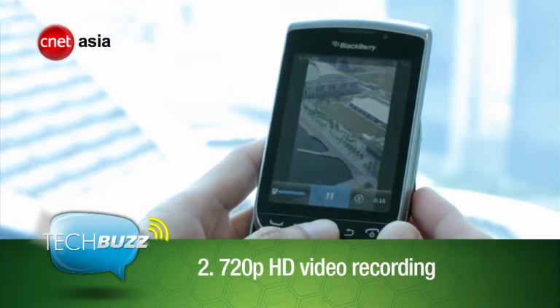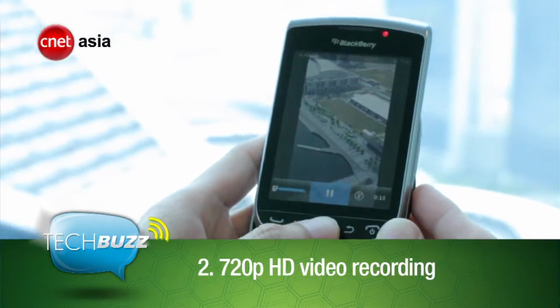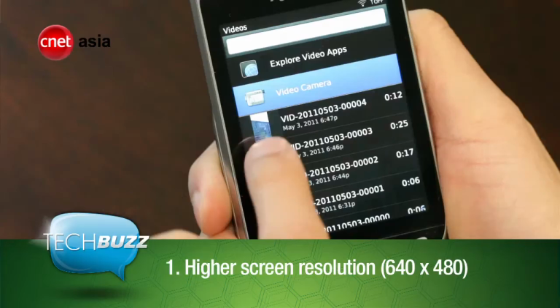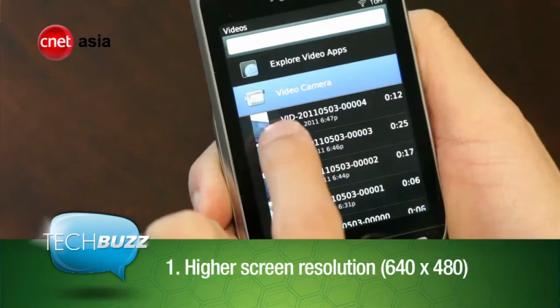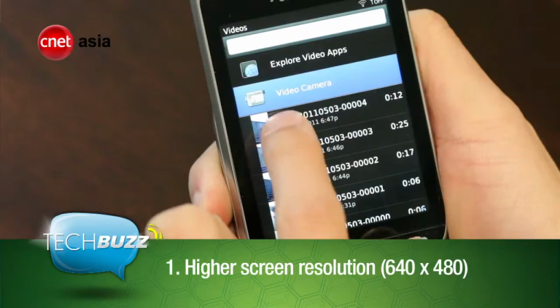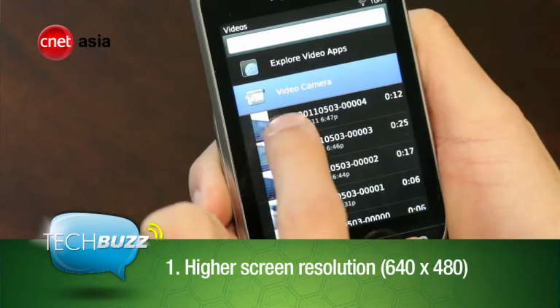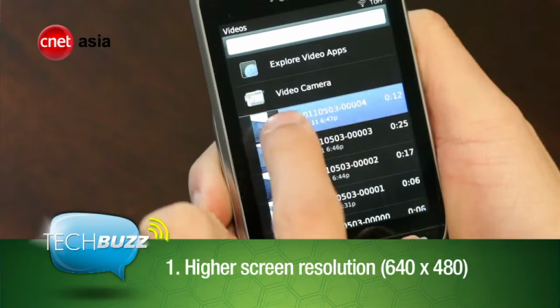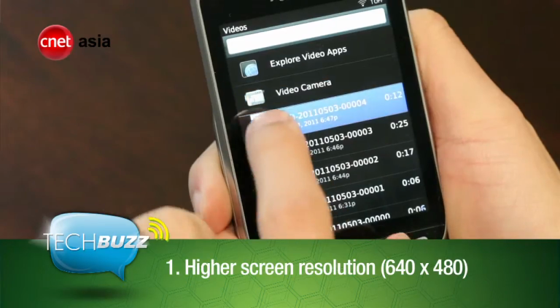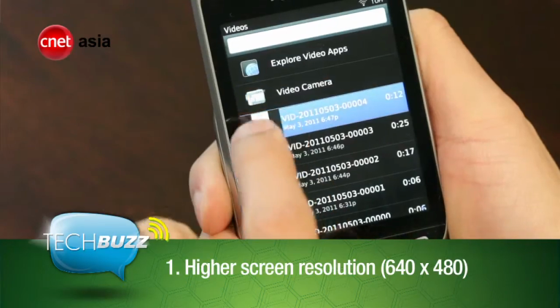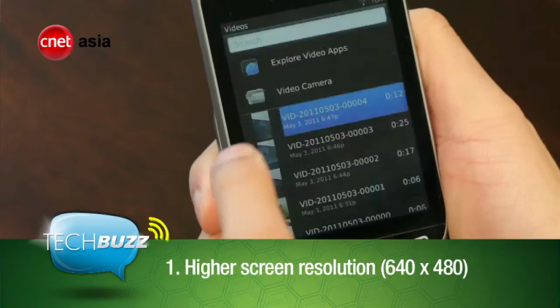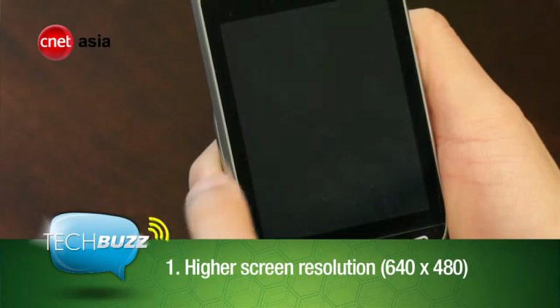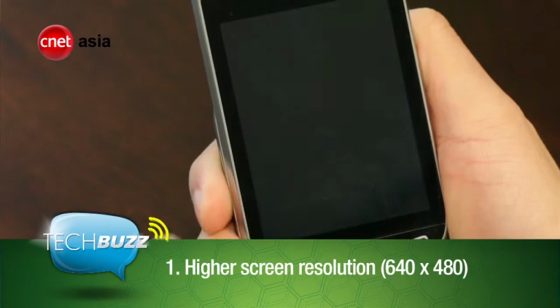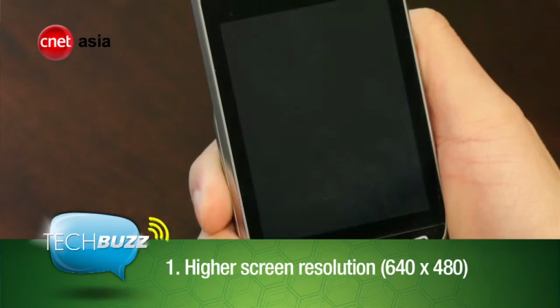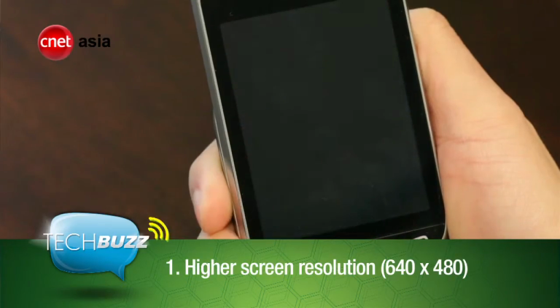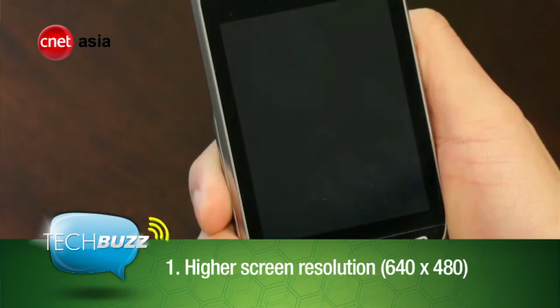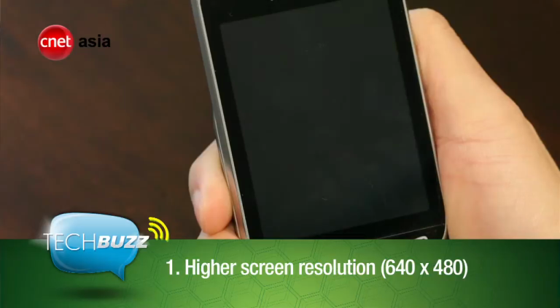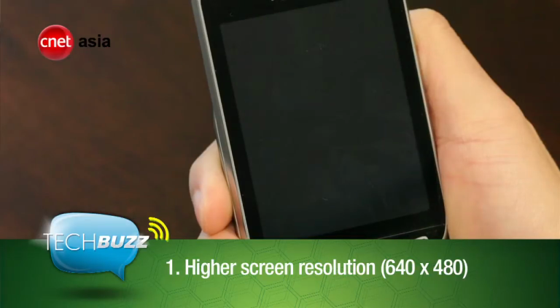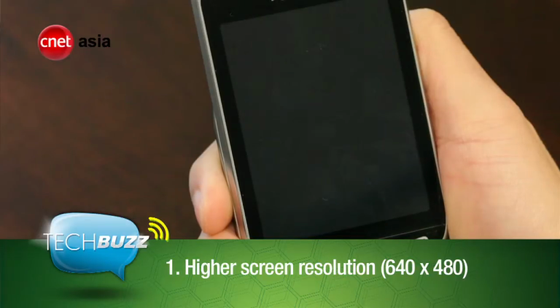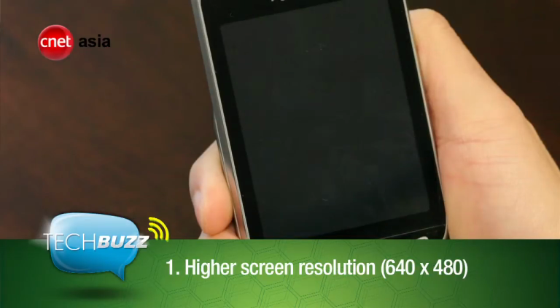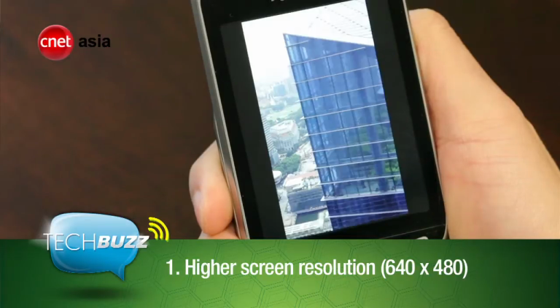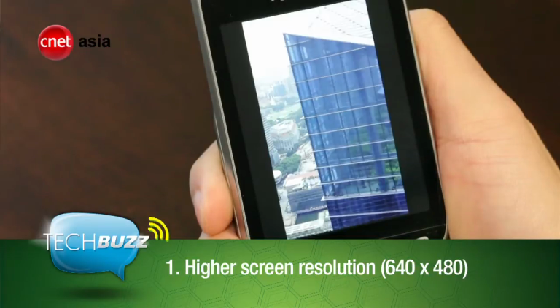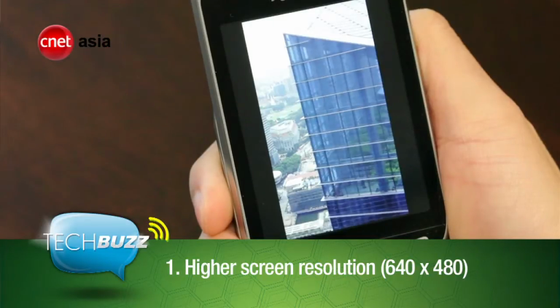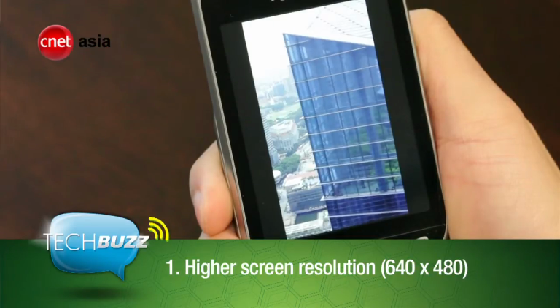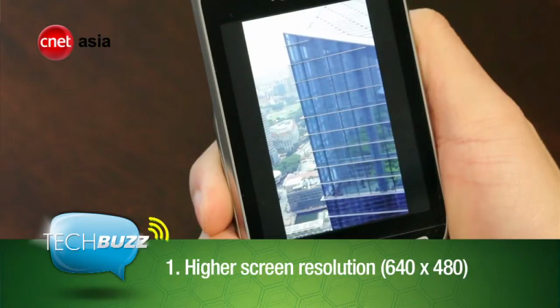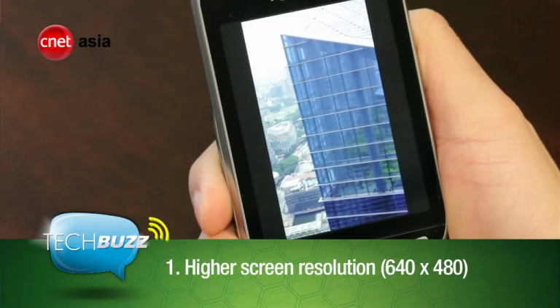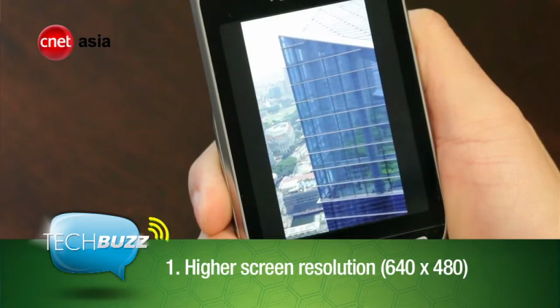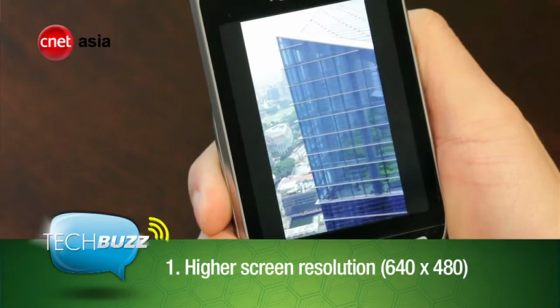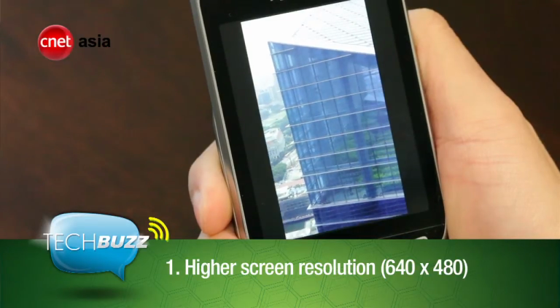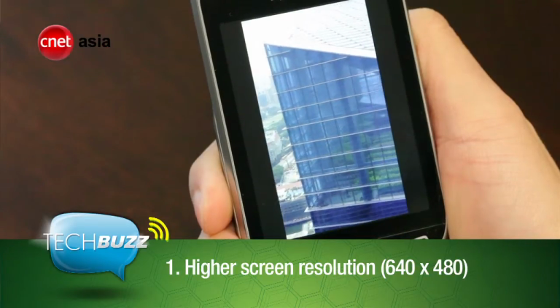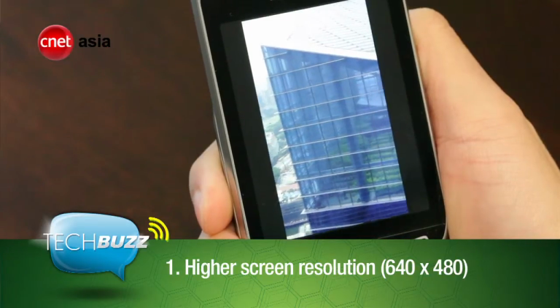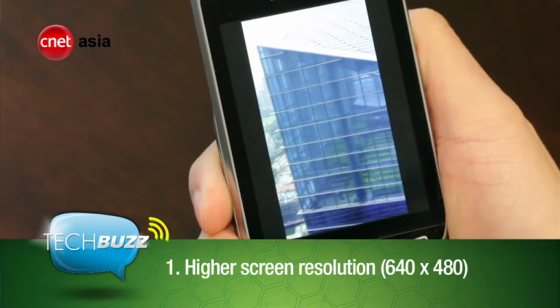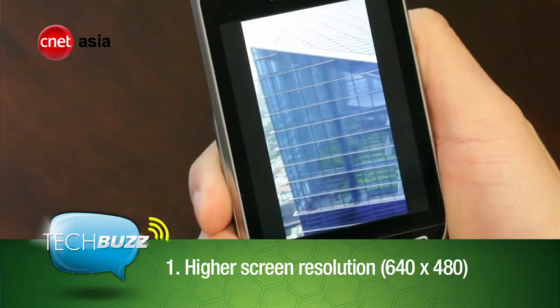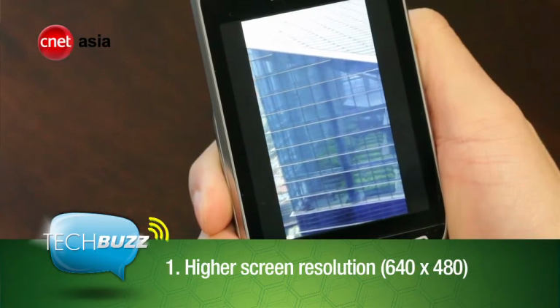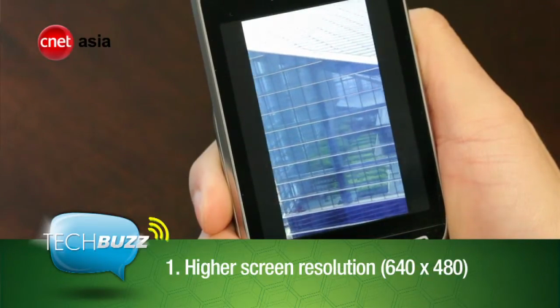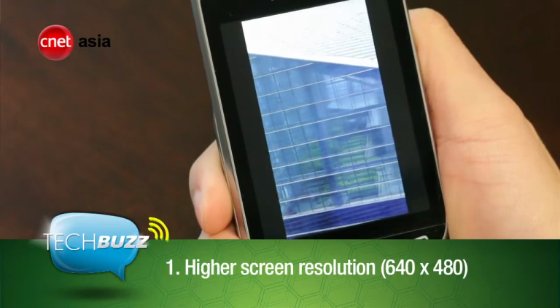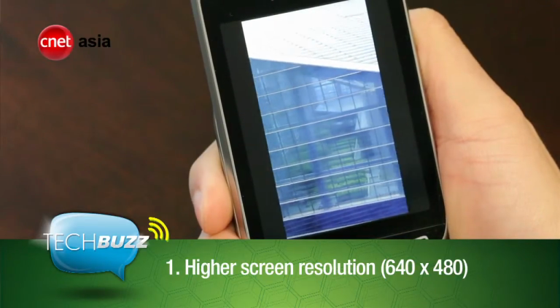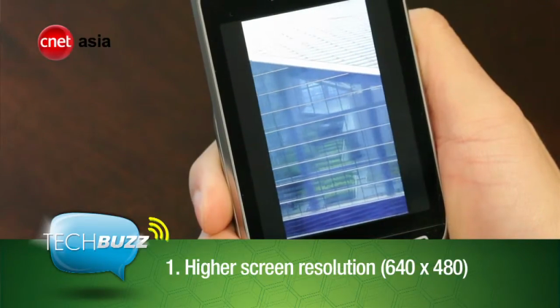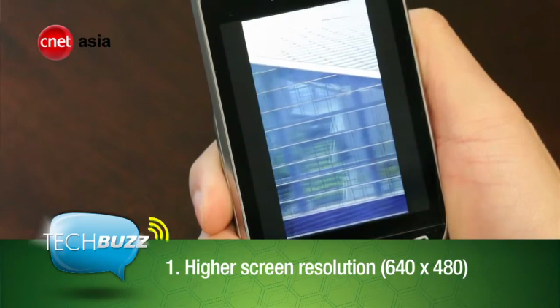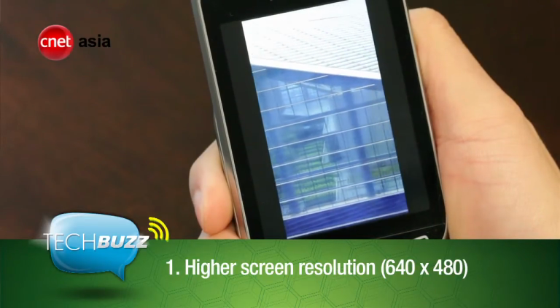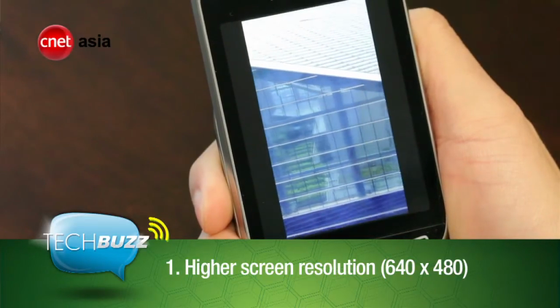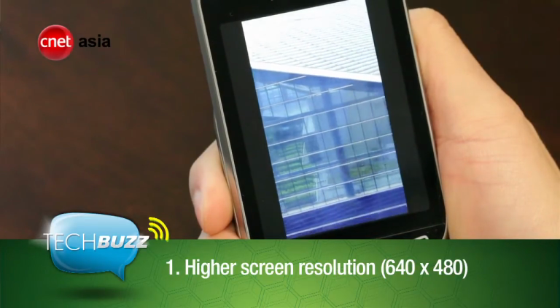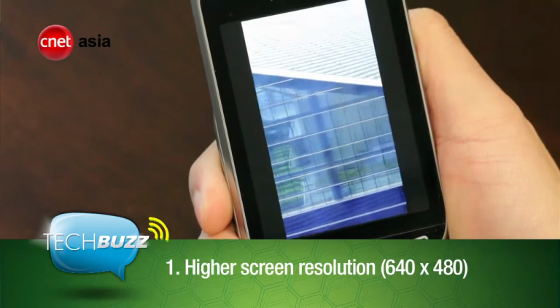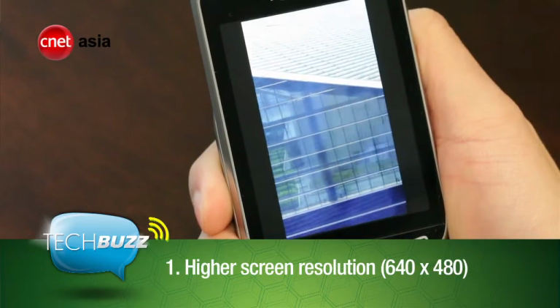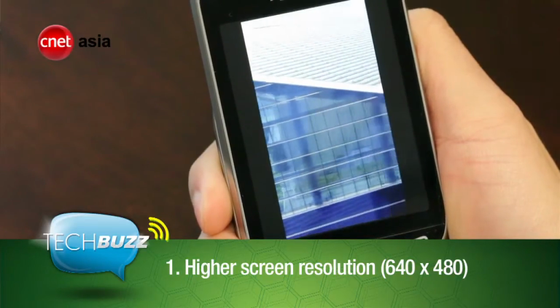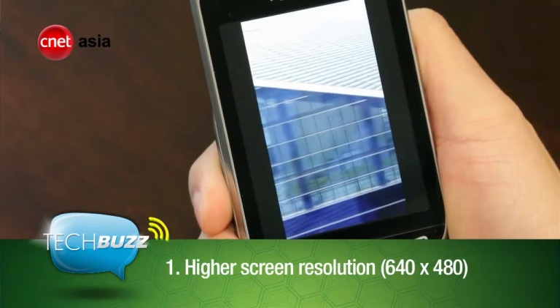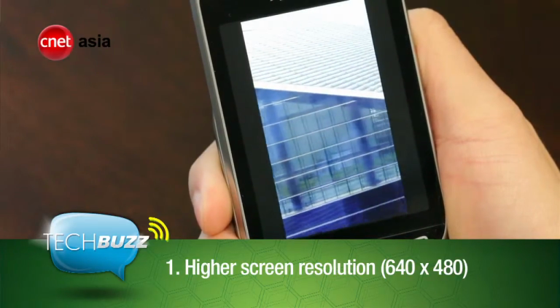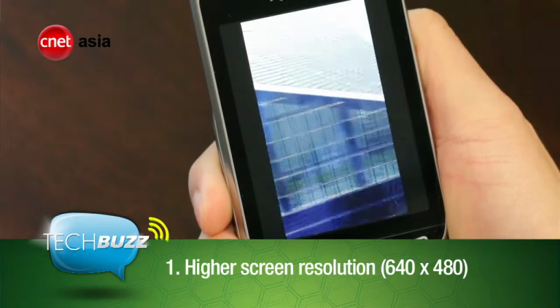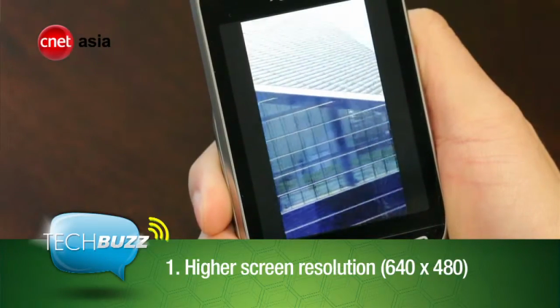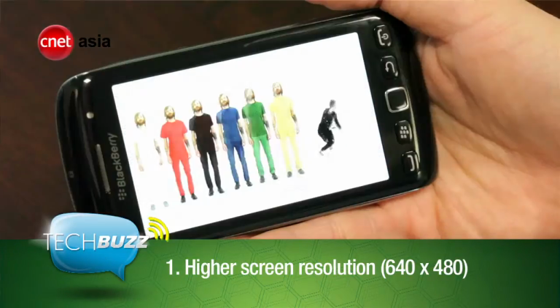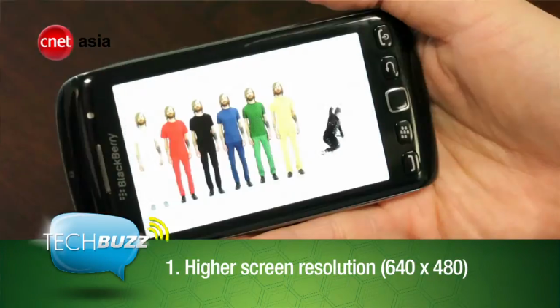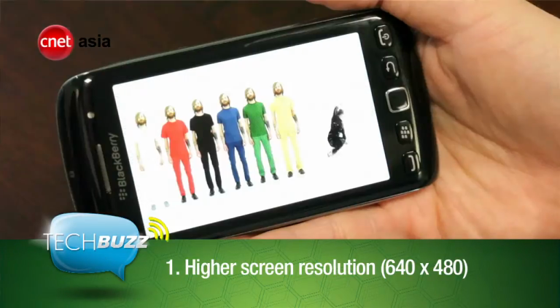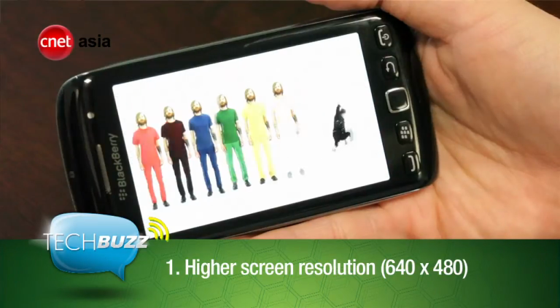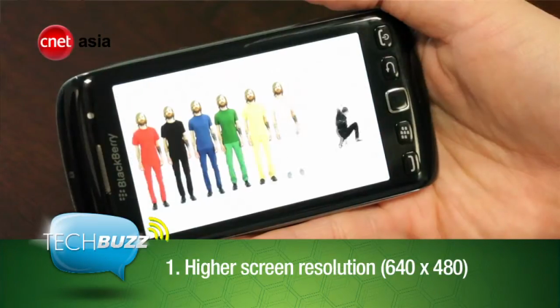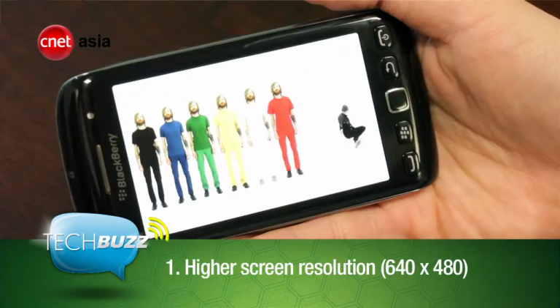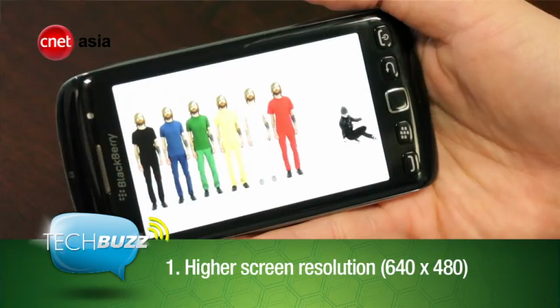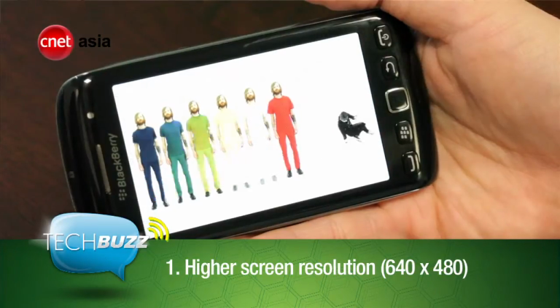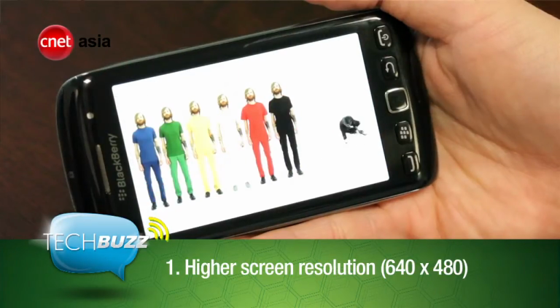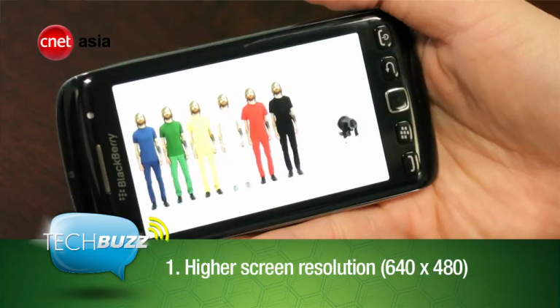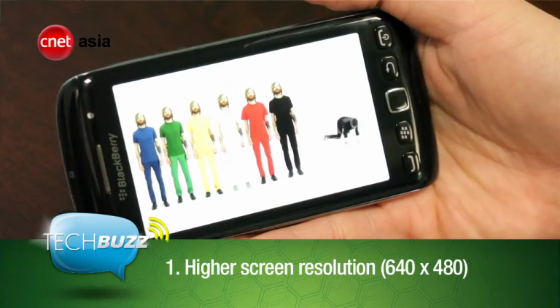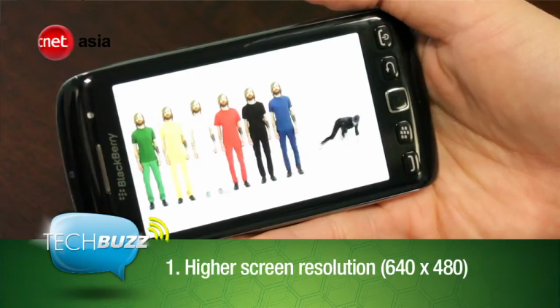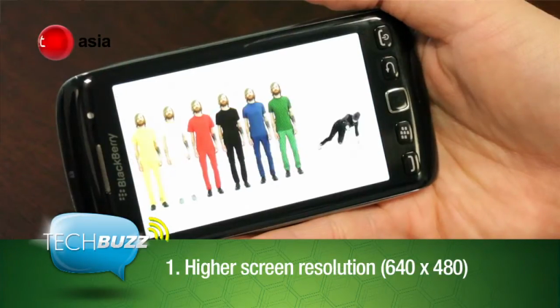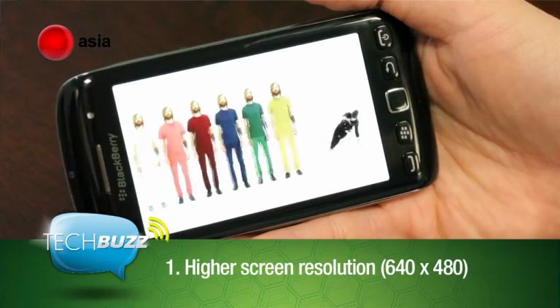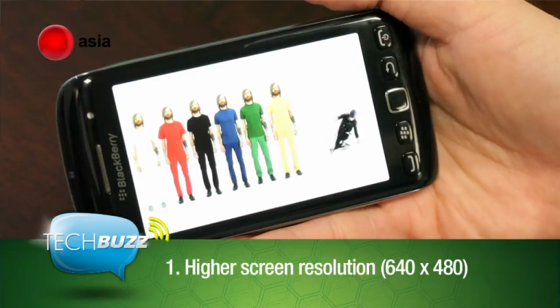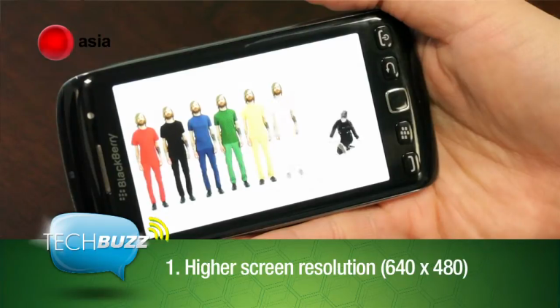Number 1: a higher screen resolution for watching those HD videos you shot. And don't forget the funny music videos.